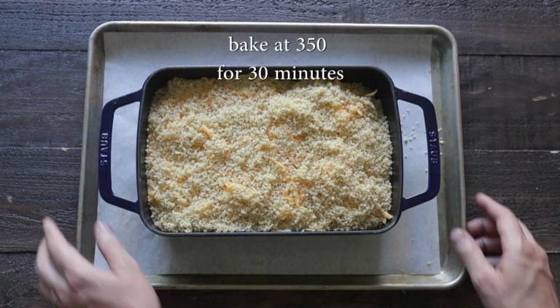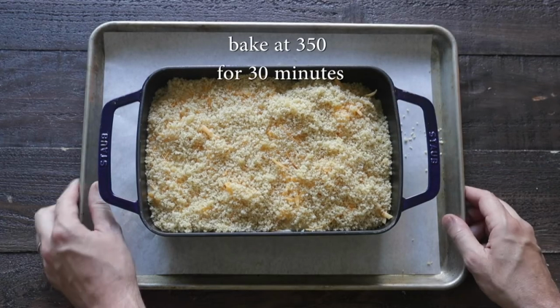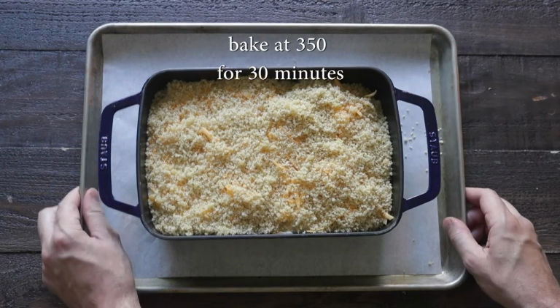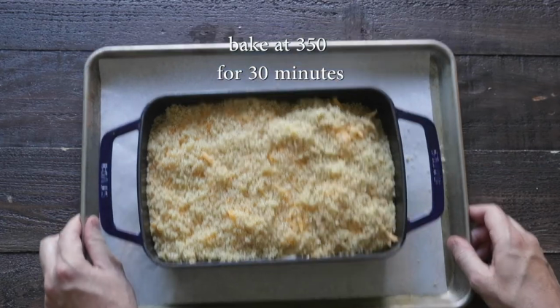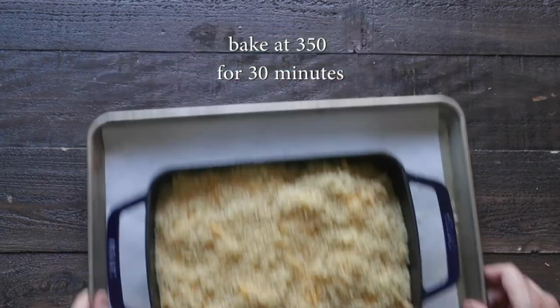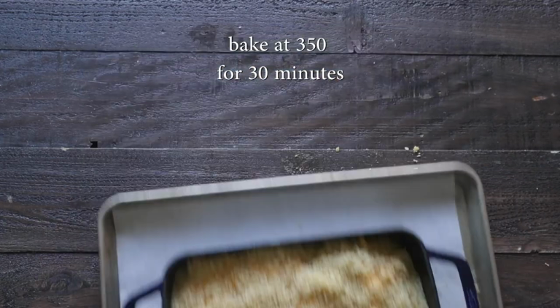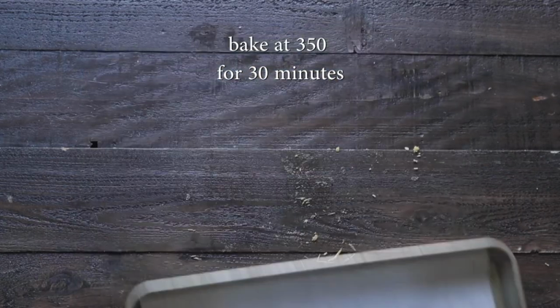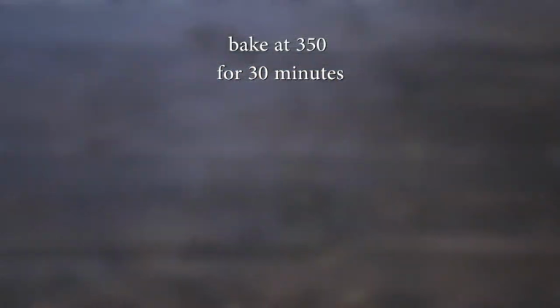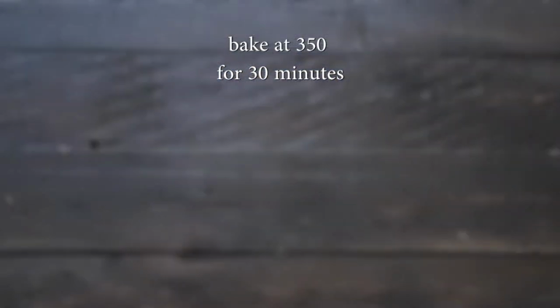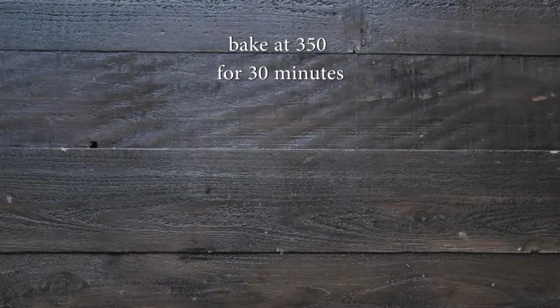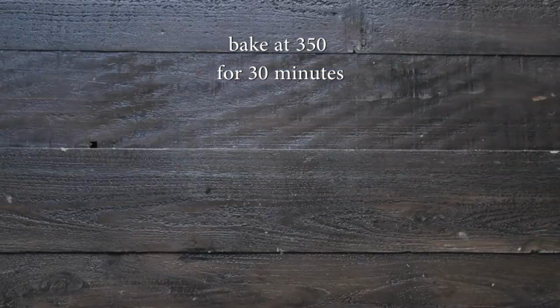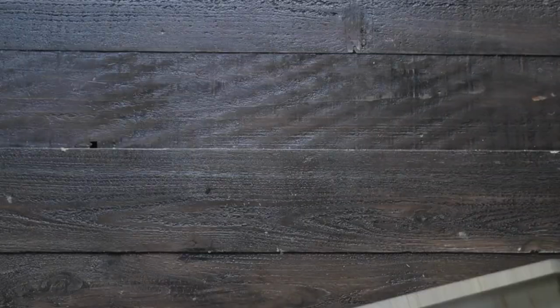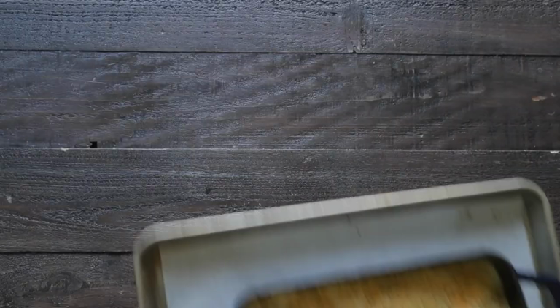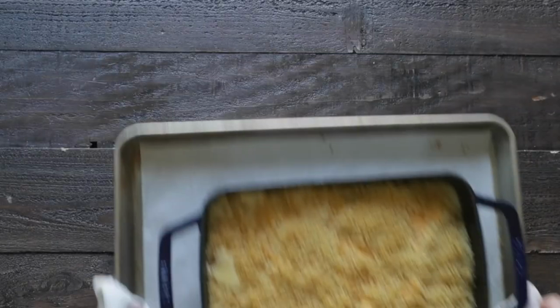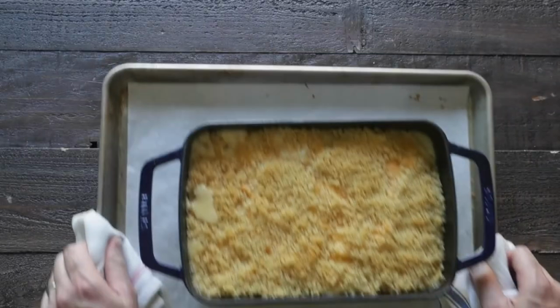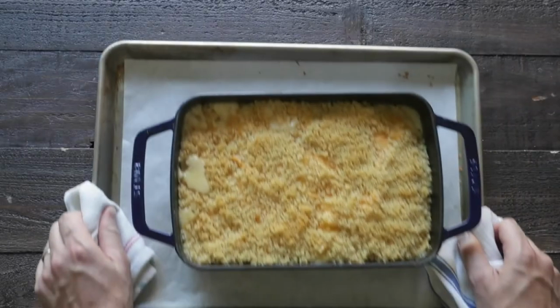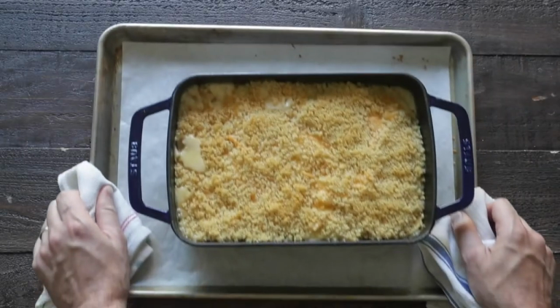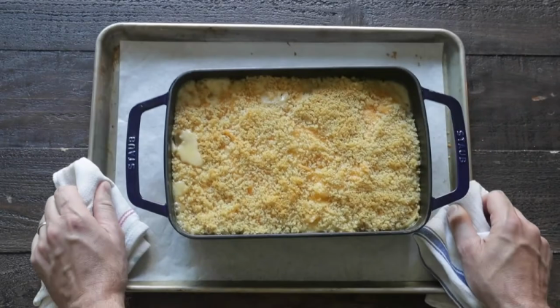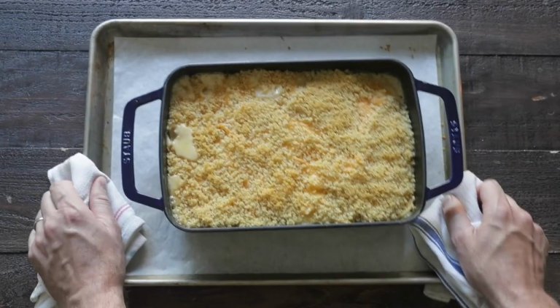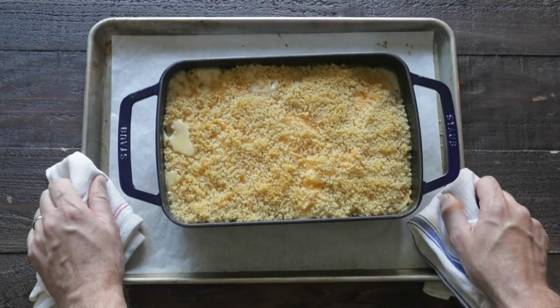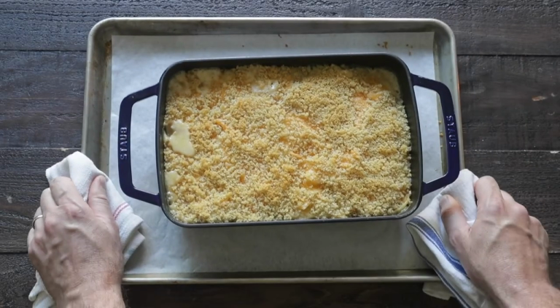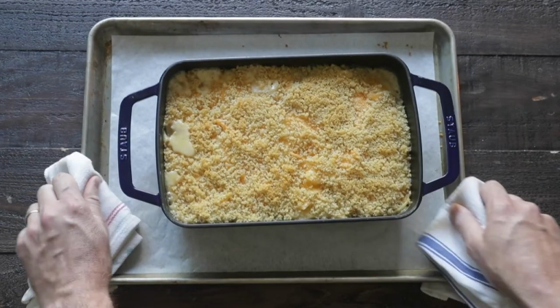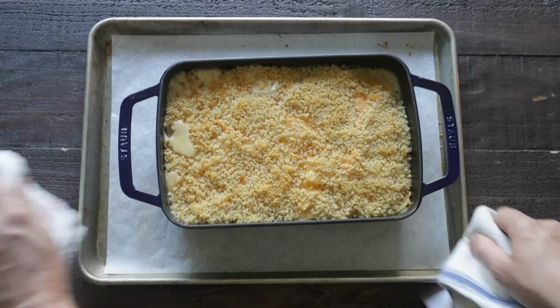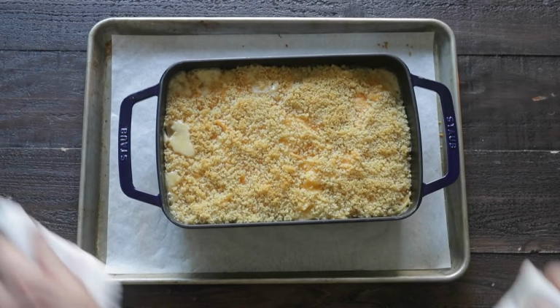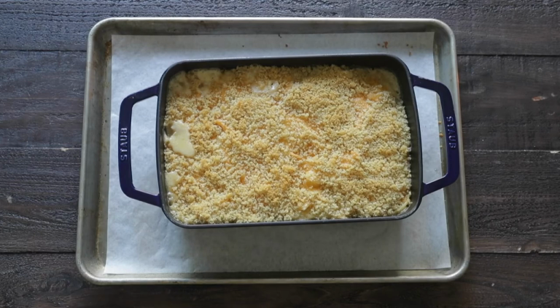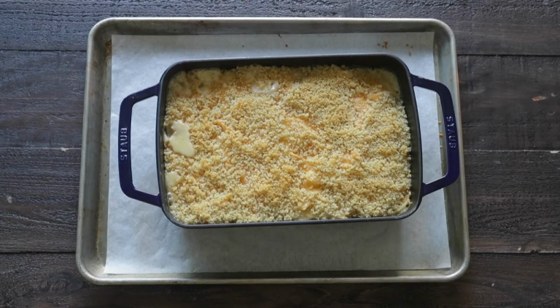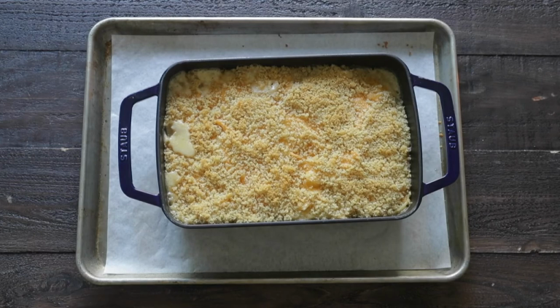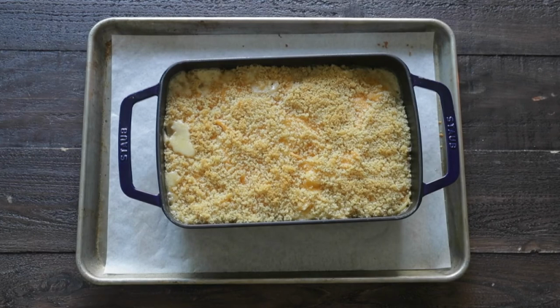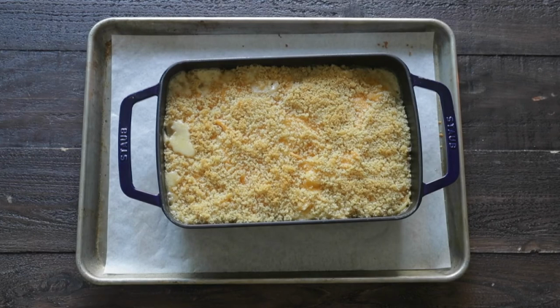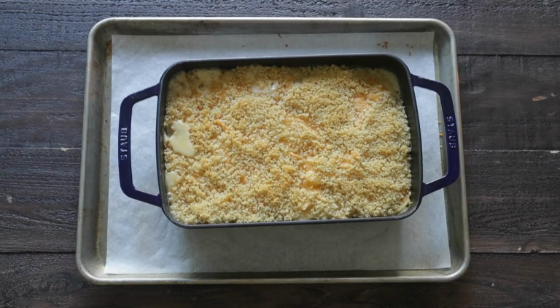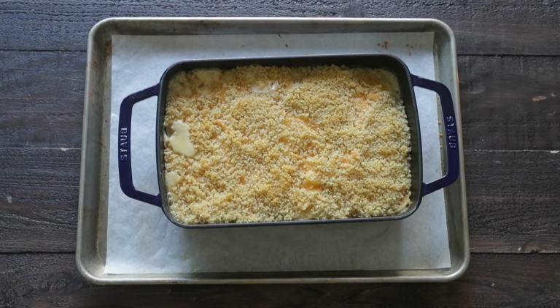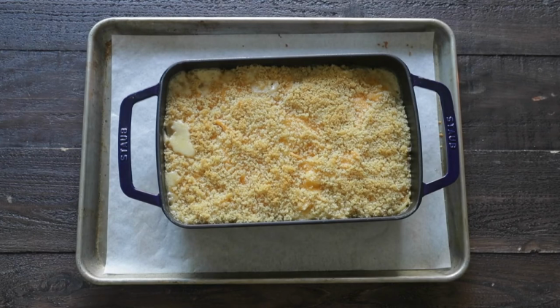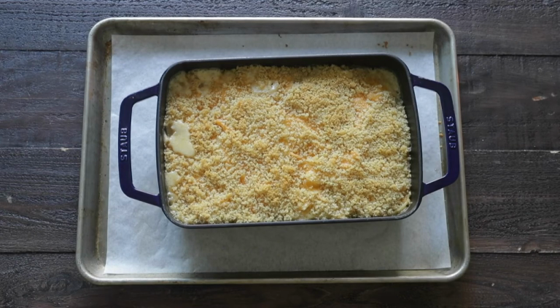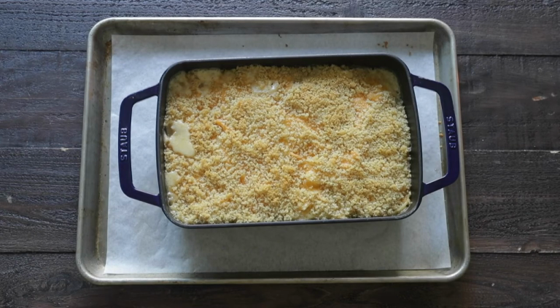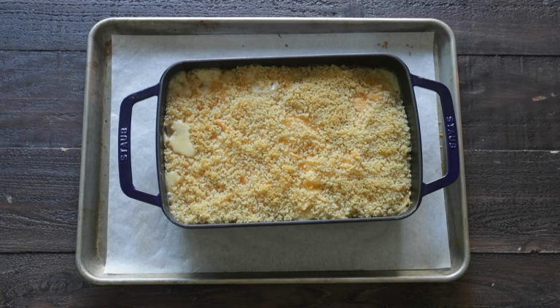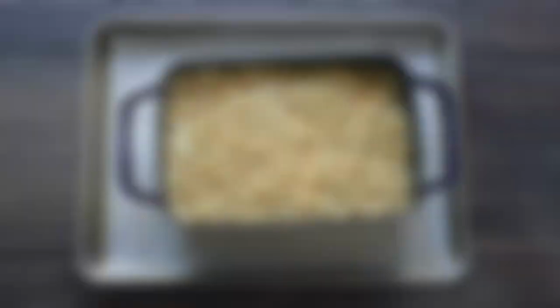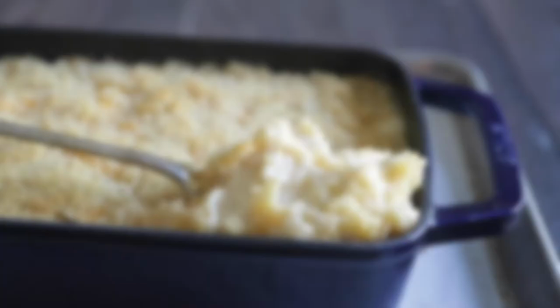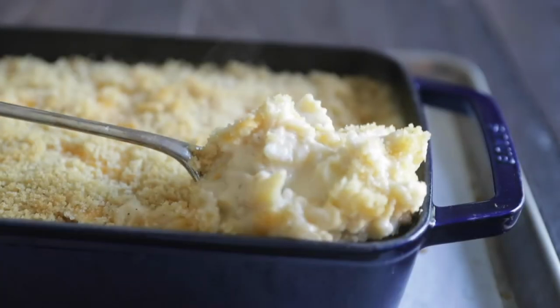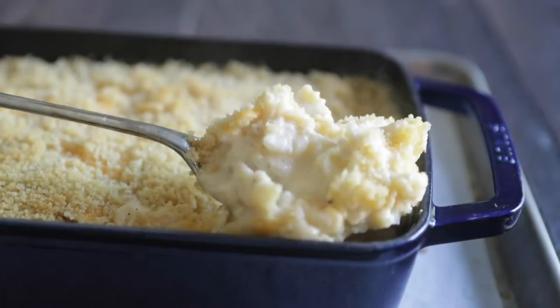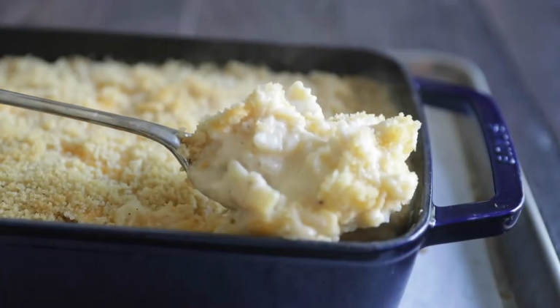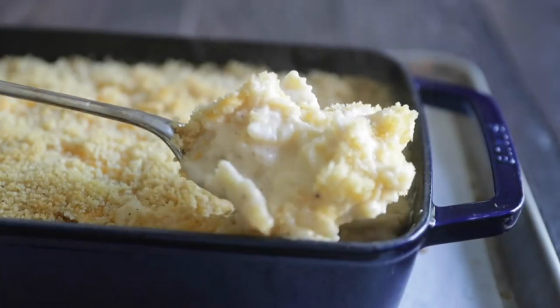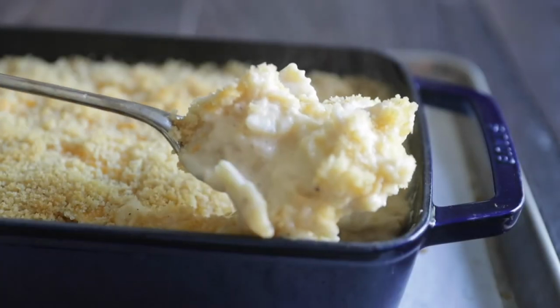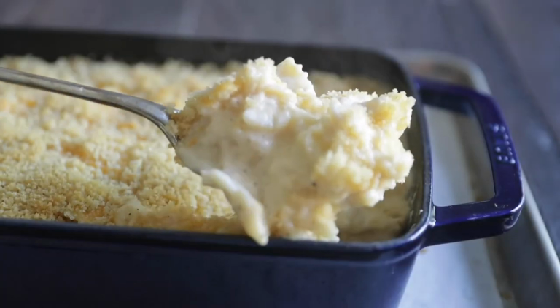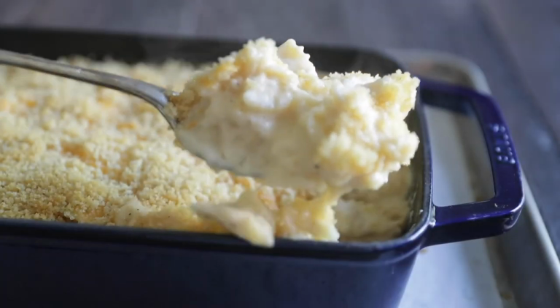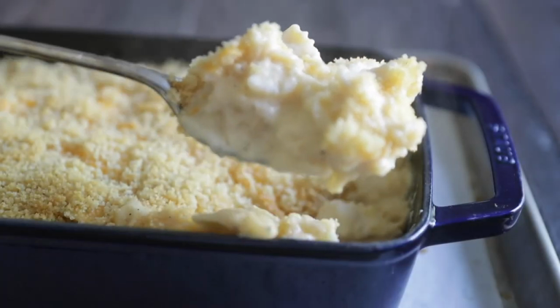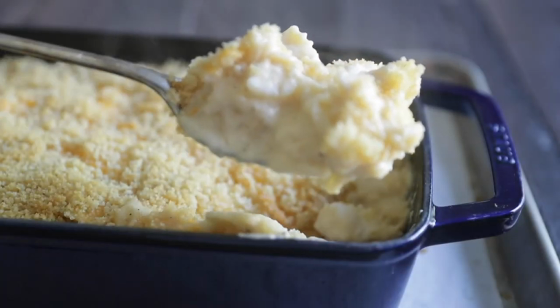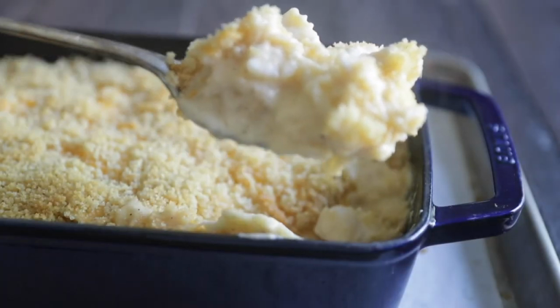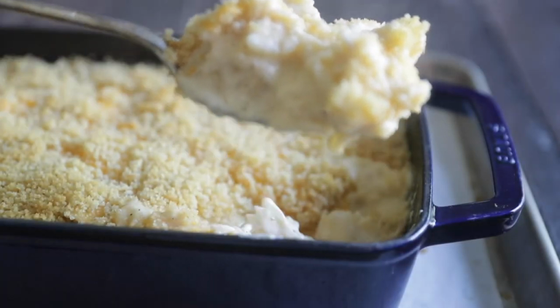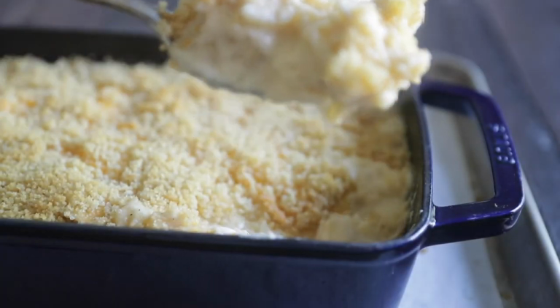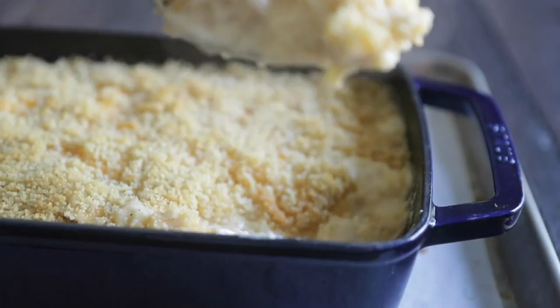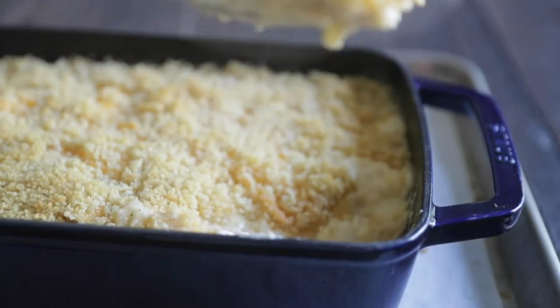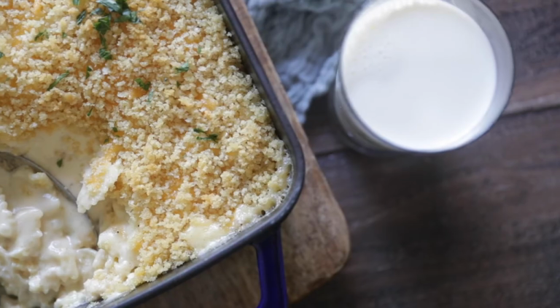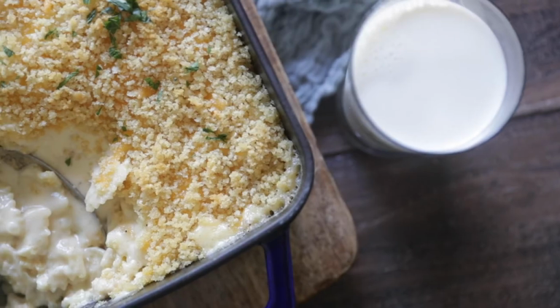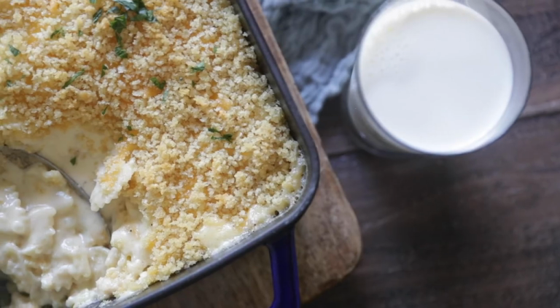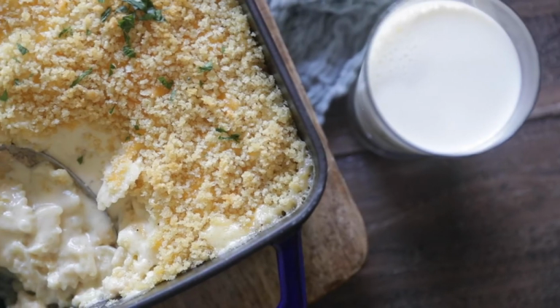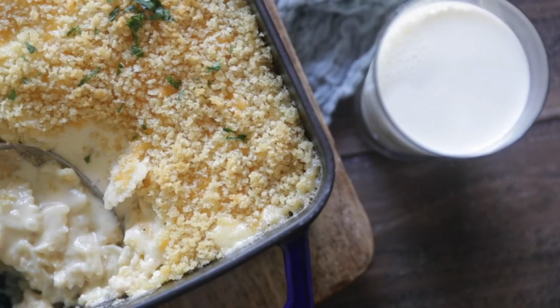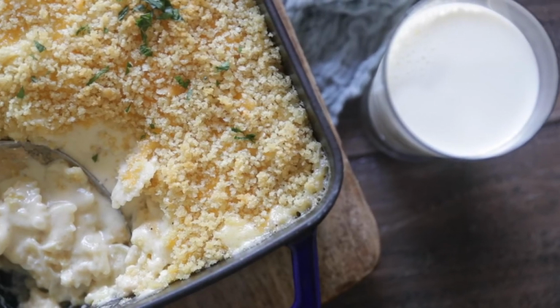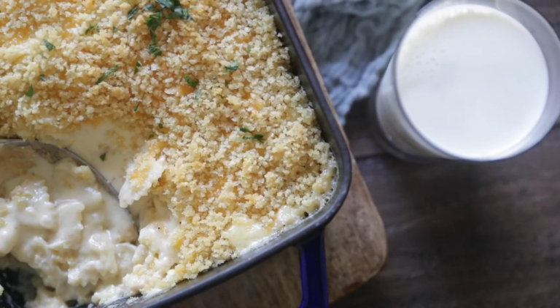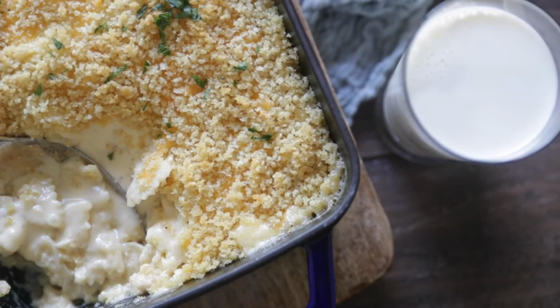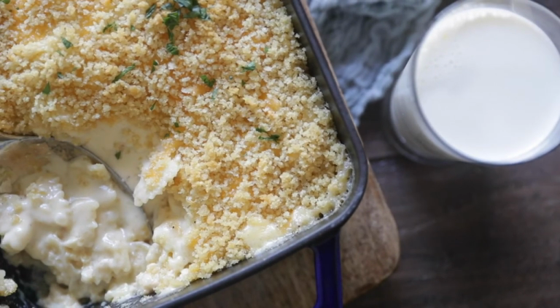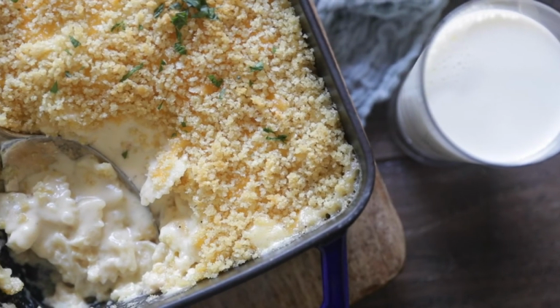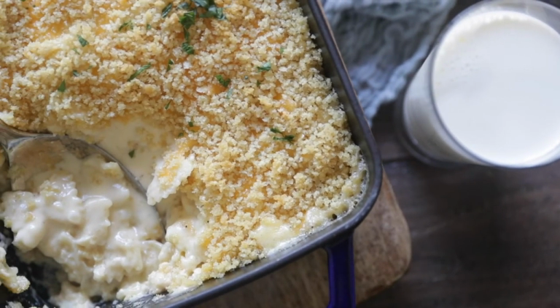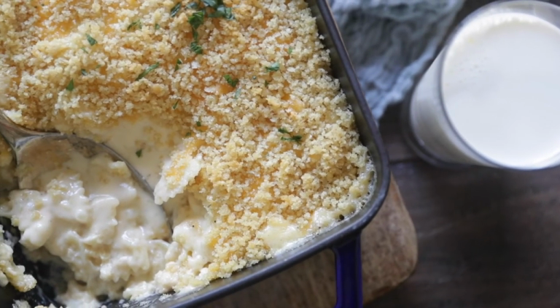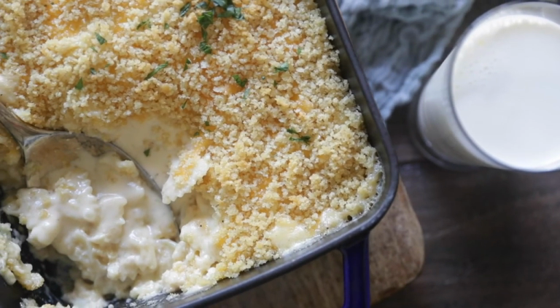Now we're baking at 350 degrees for 30 minutes. Such a delicious homemade macaroni and cheese recipe — I know you're gonna love this.